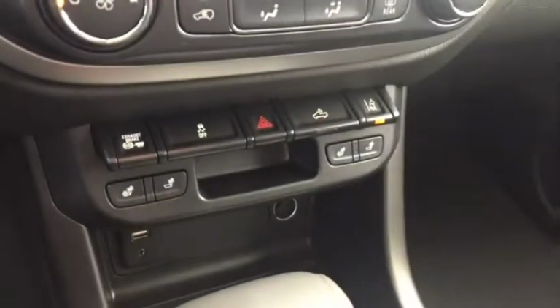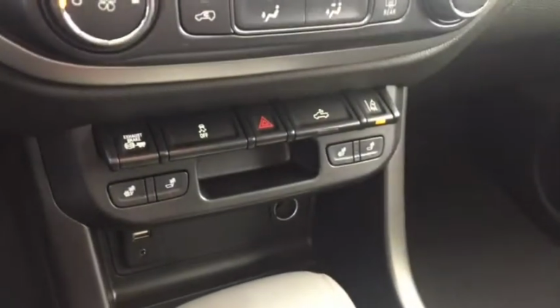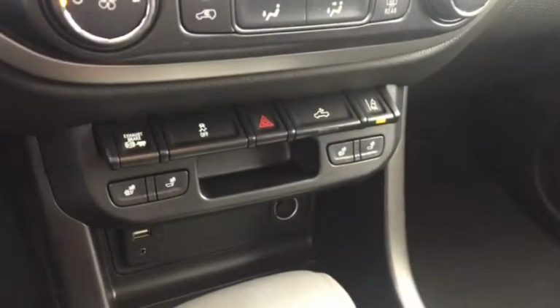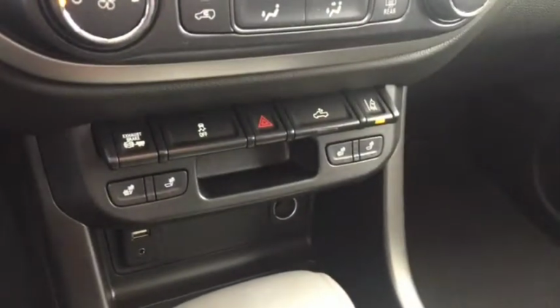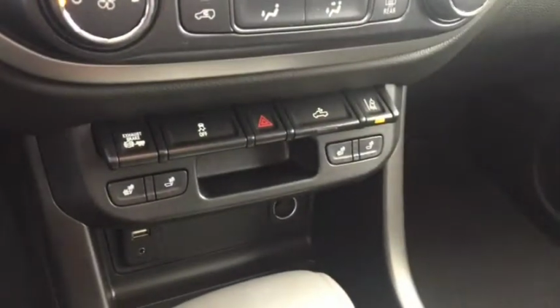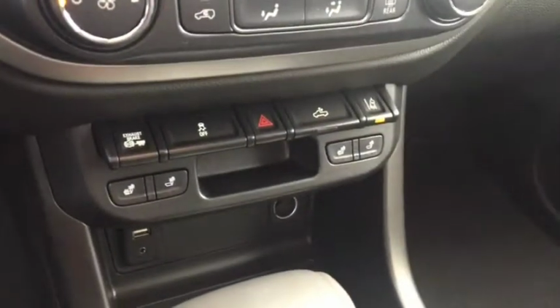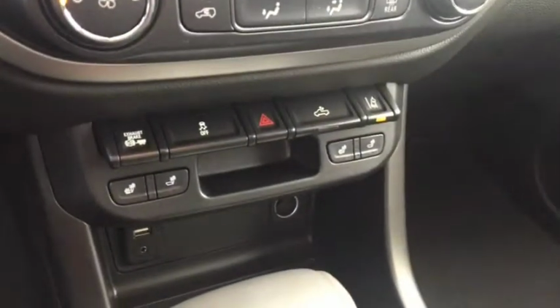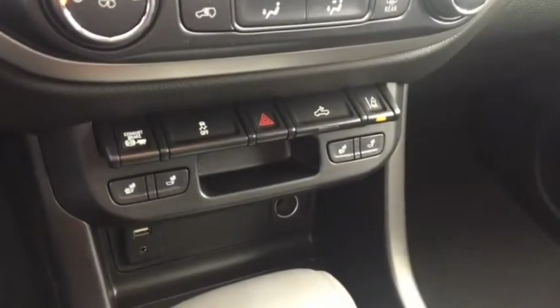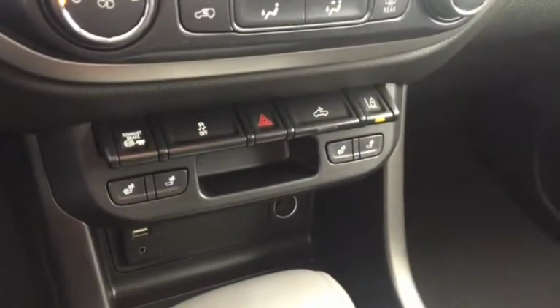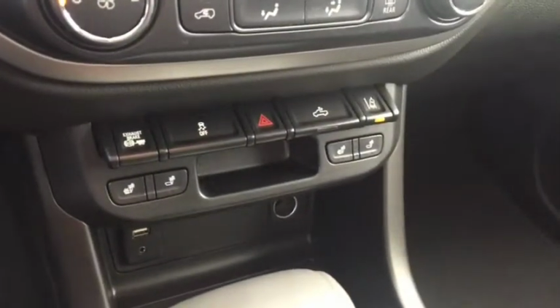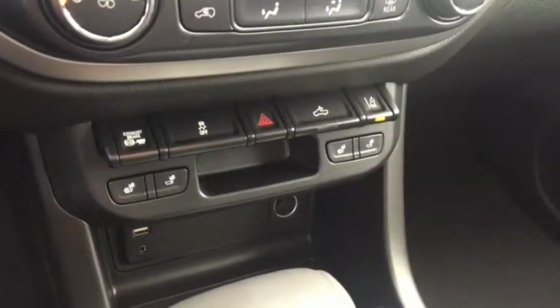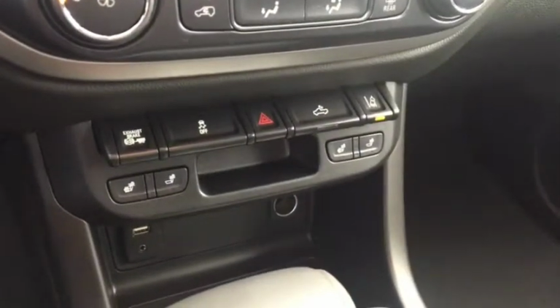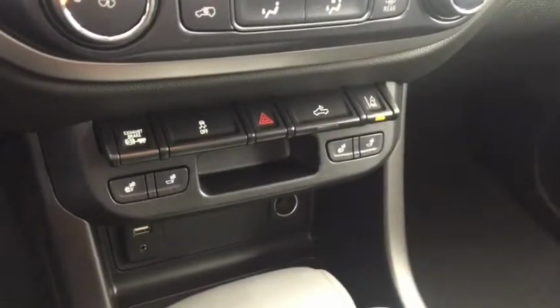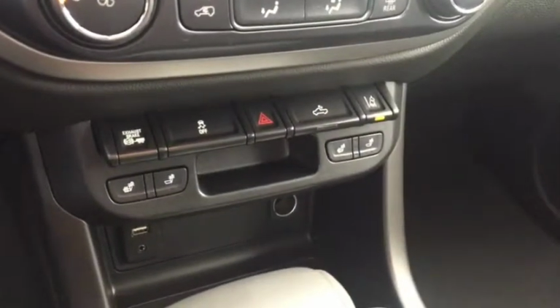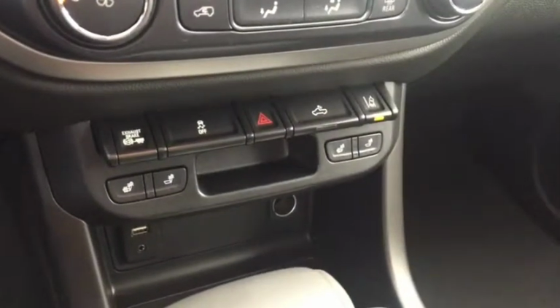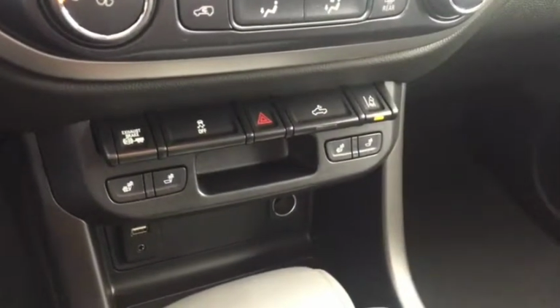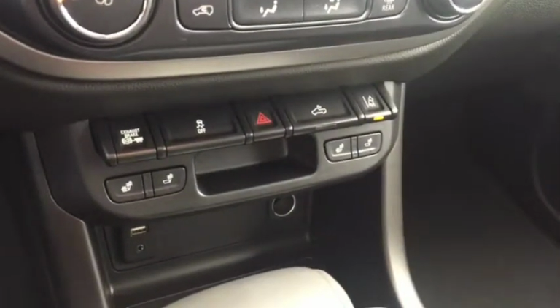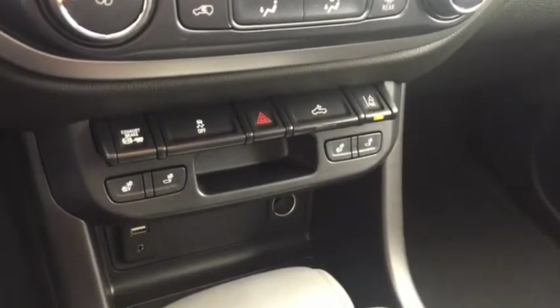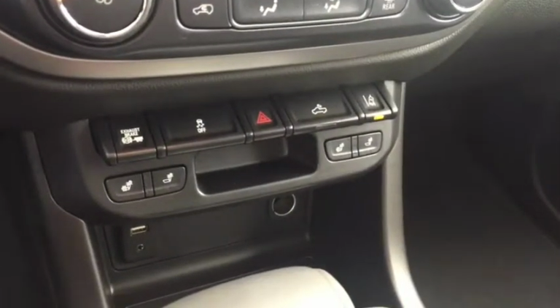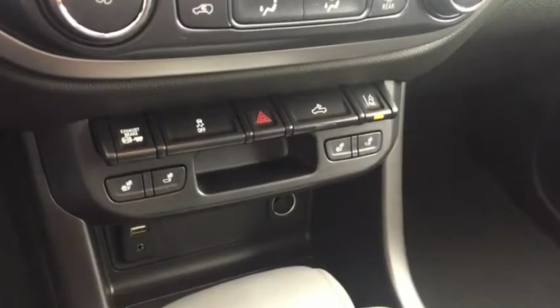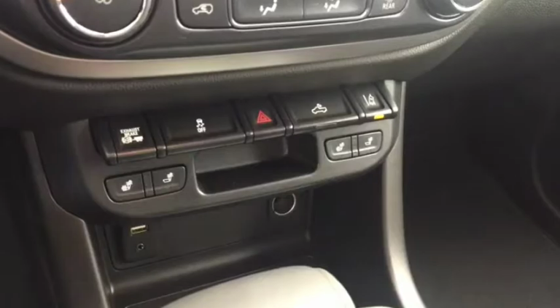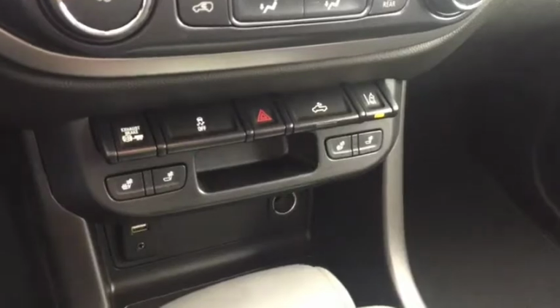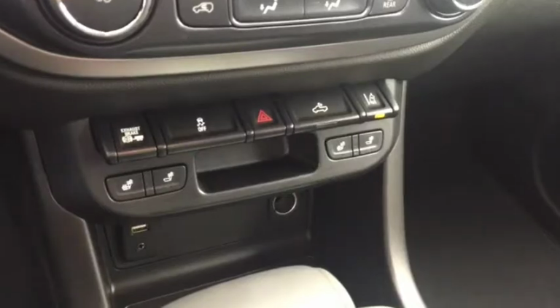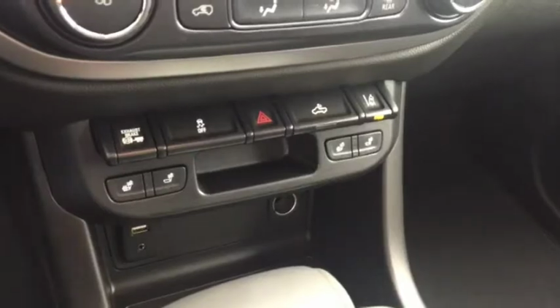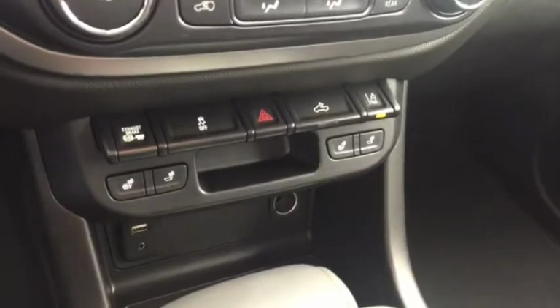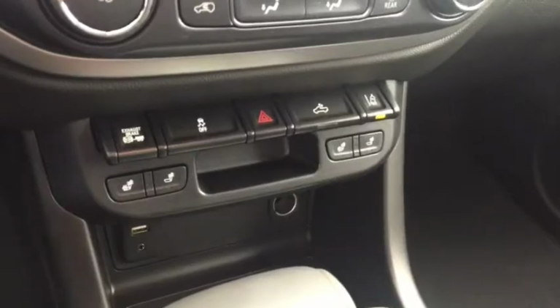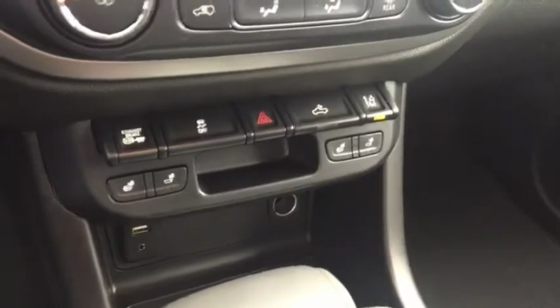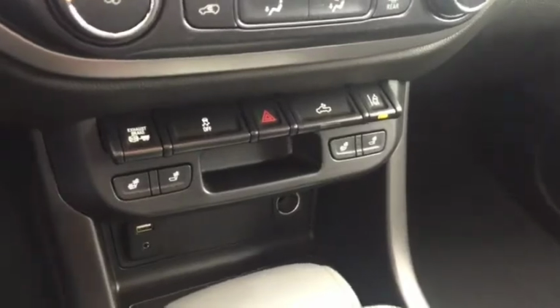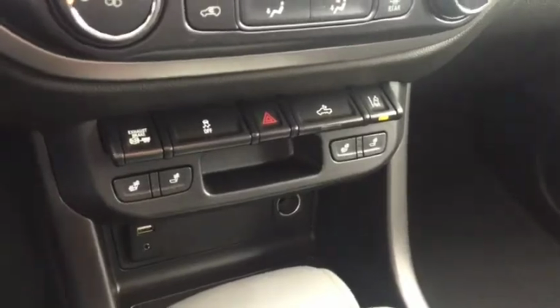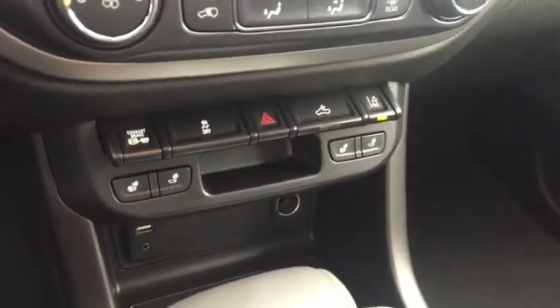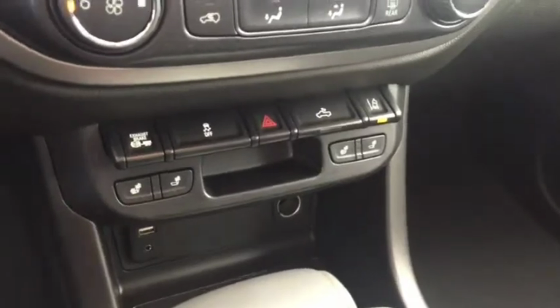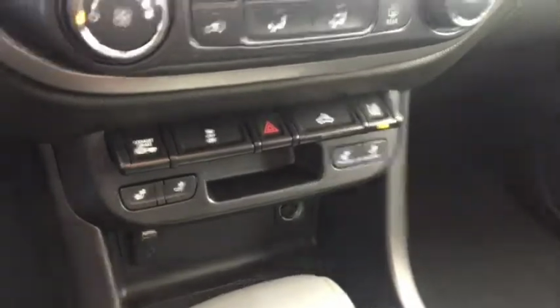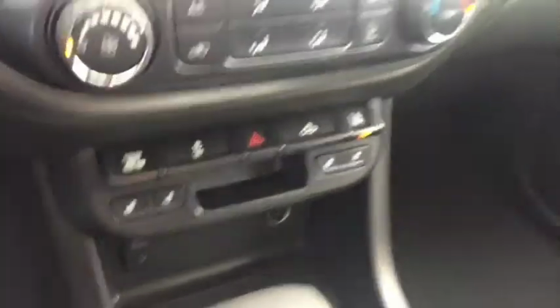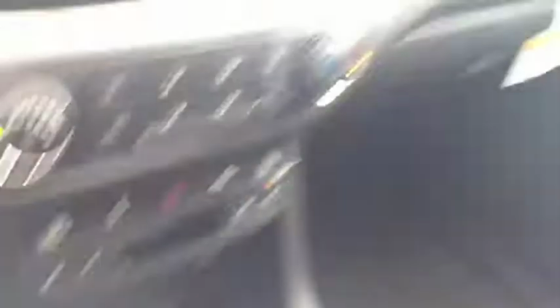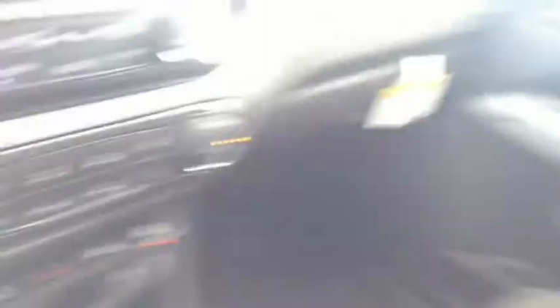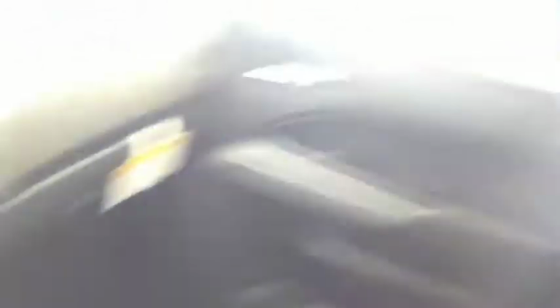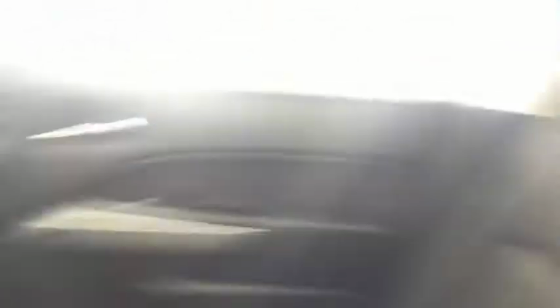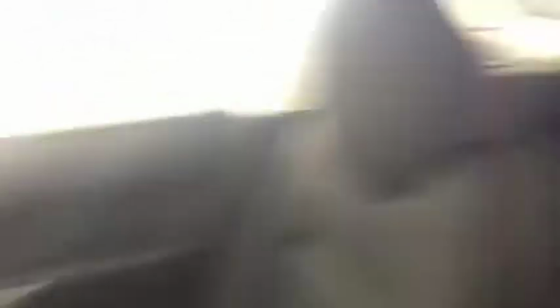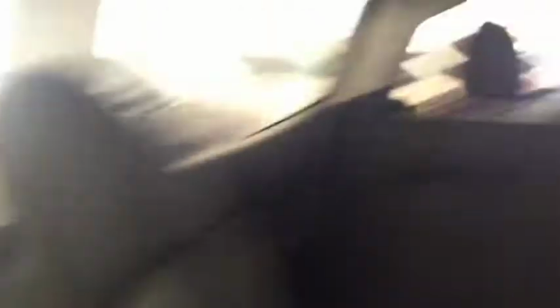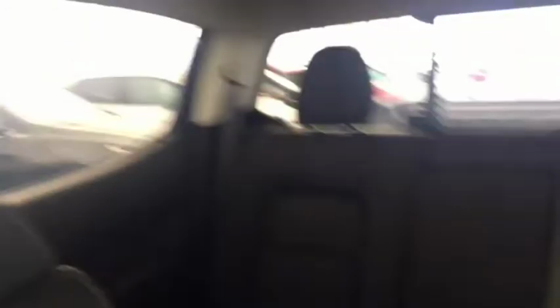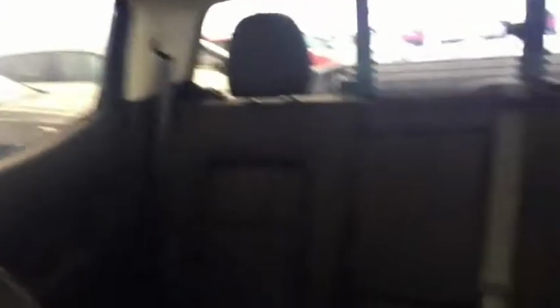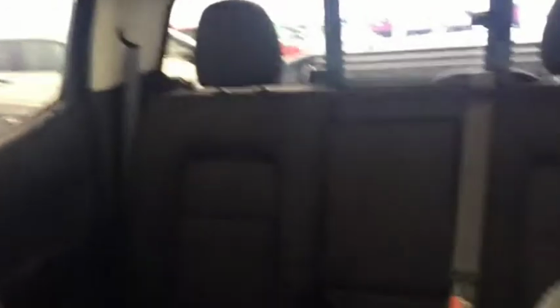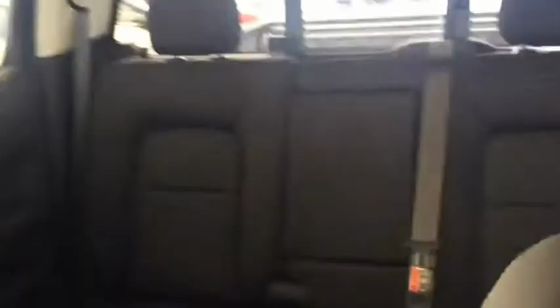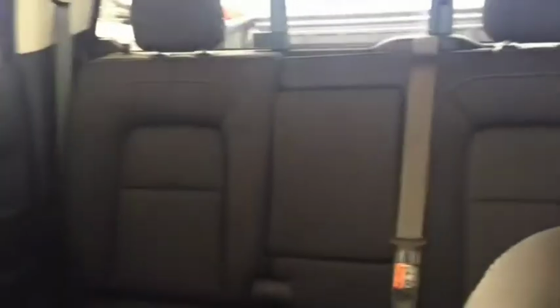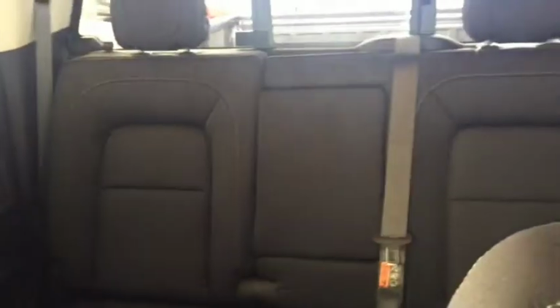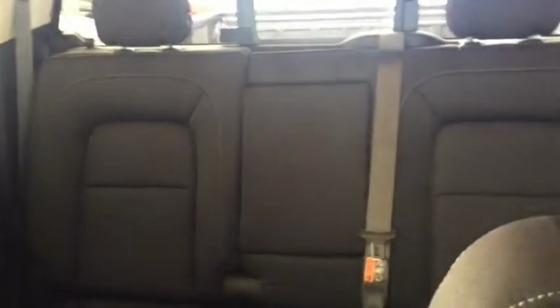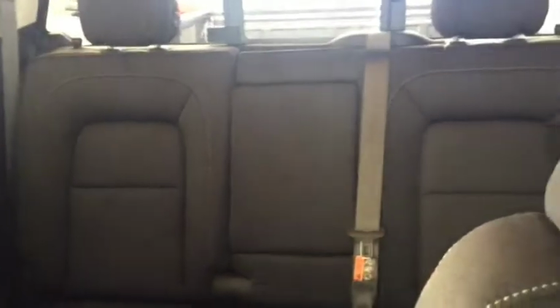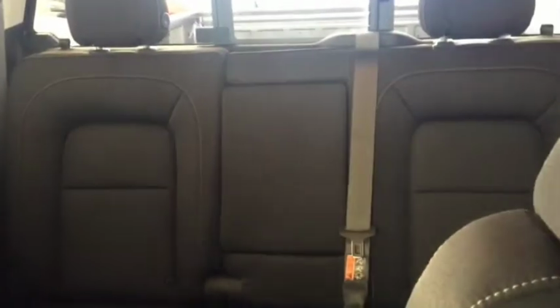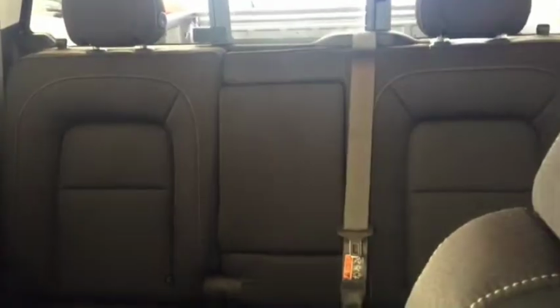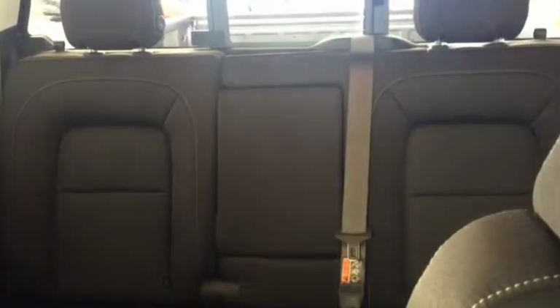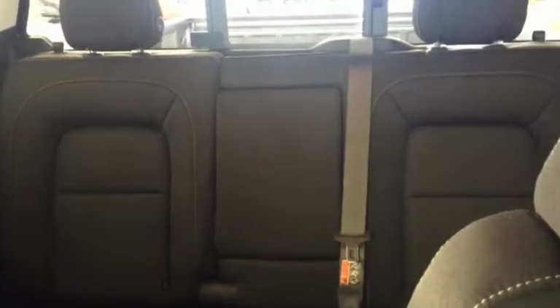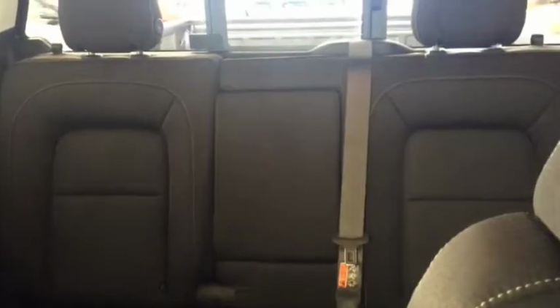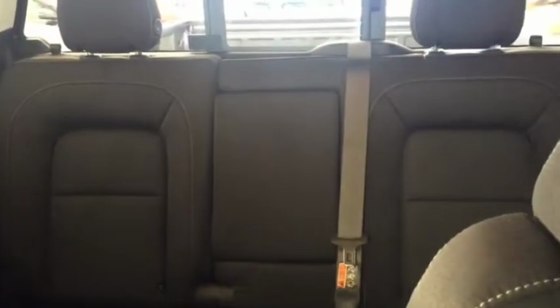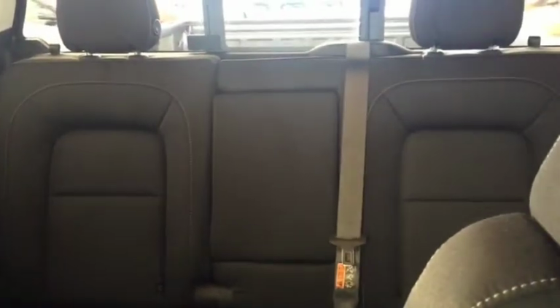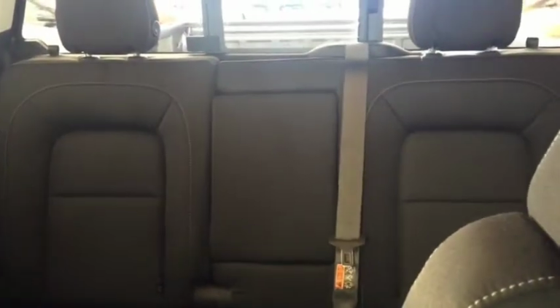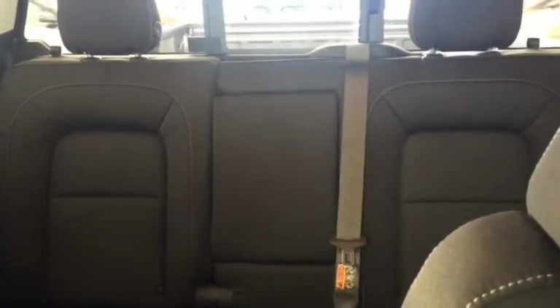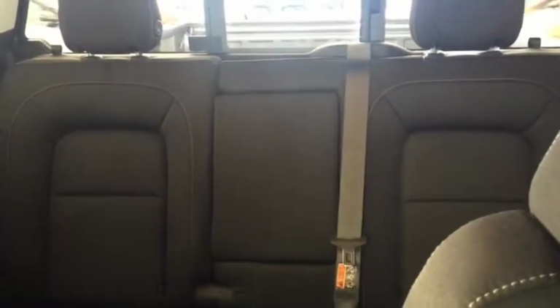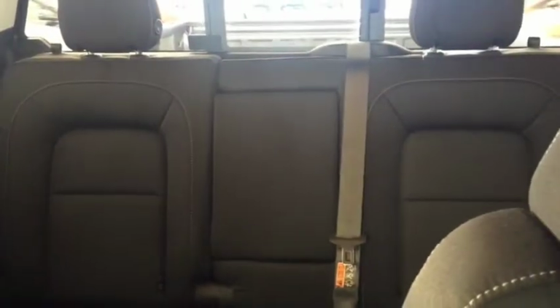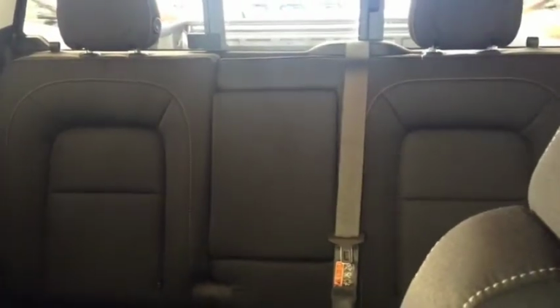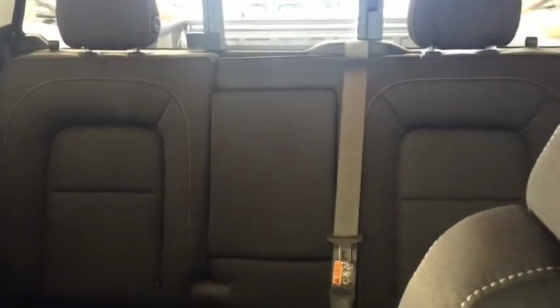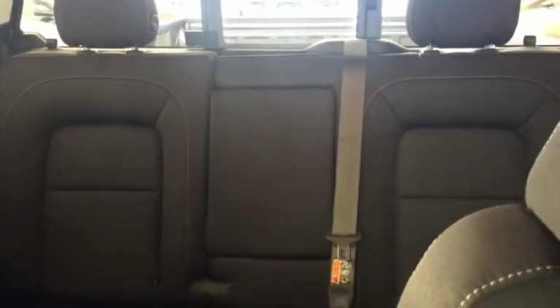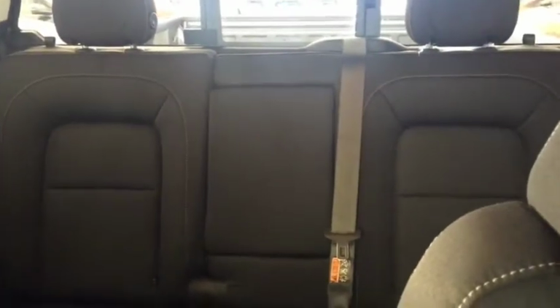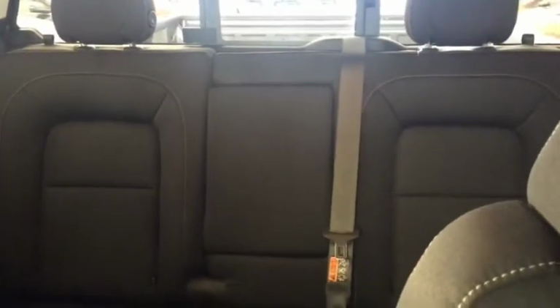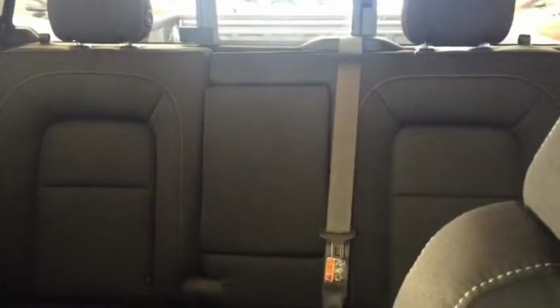Heated seats, lane departure warning, USB port, auxiliary input, comfortable seating for five and much more.